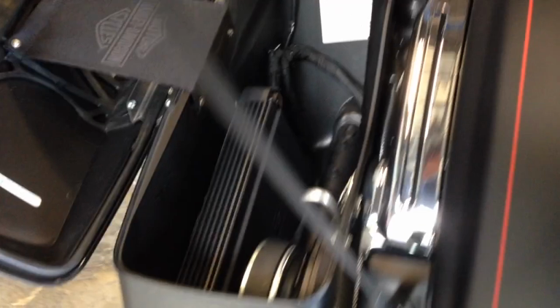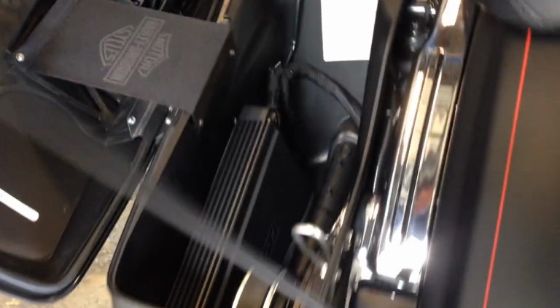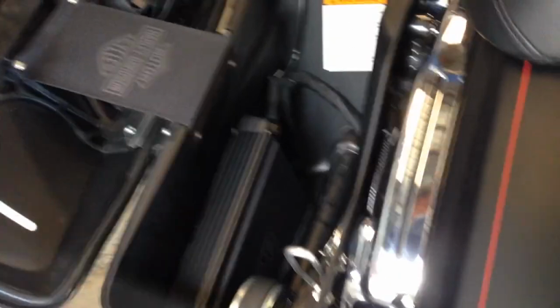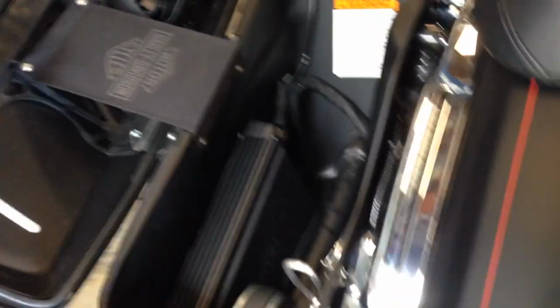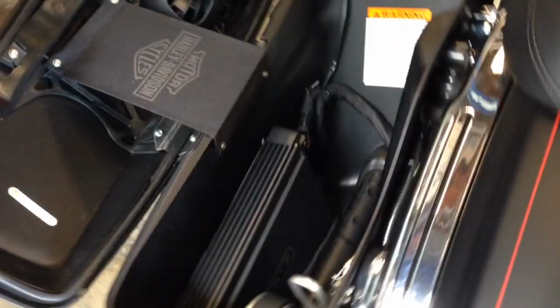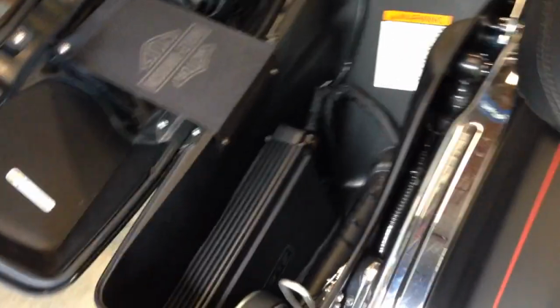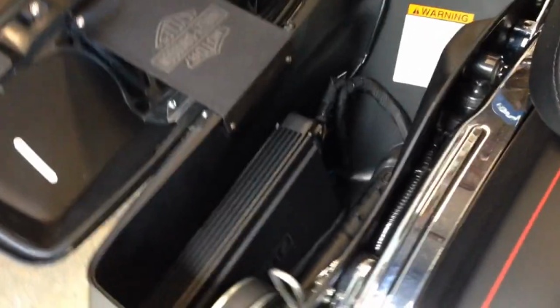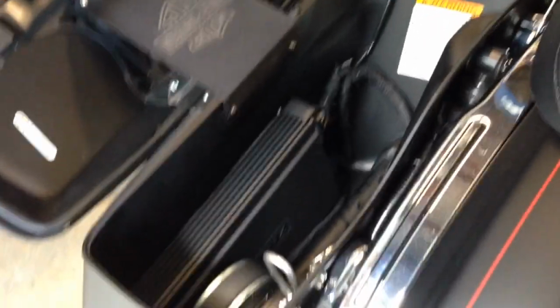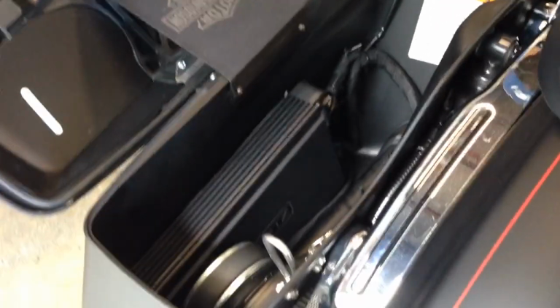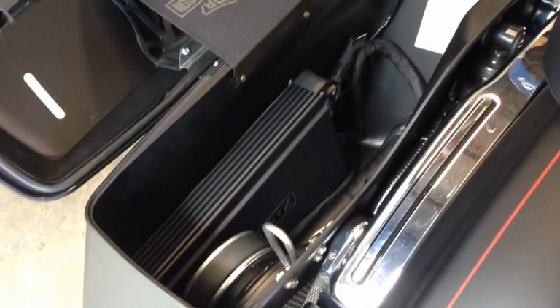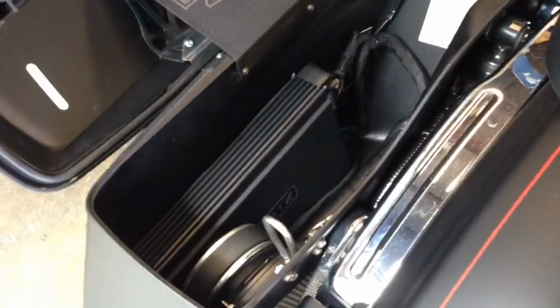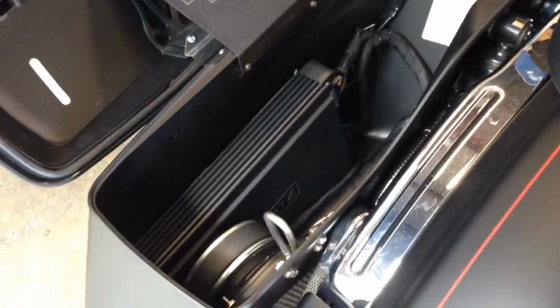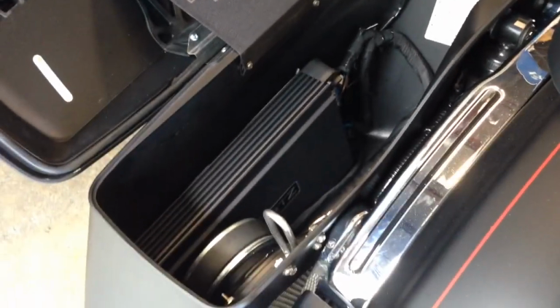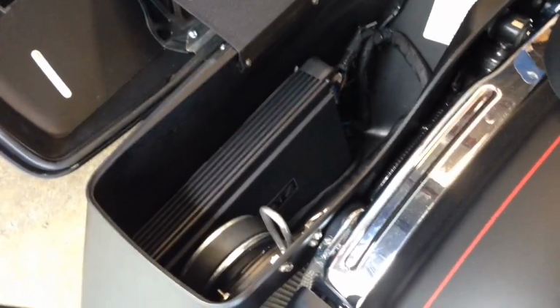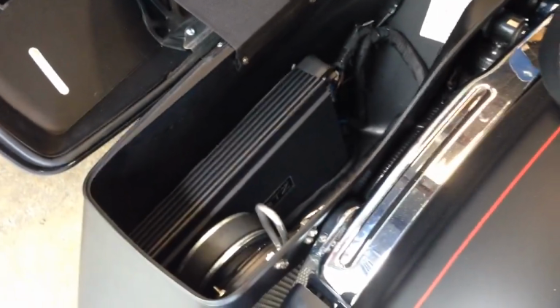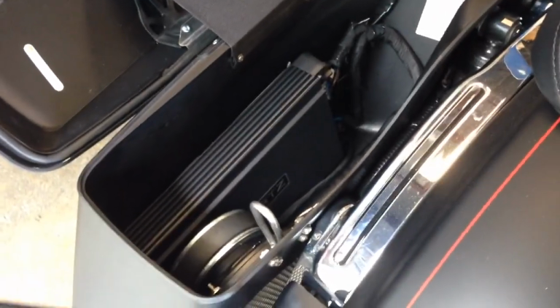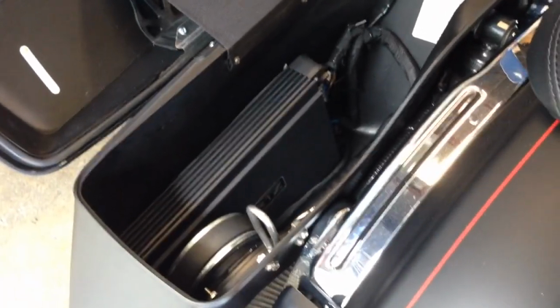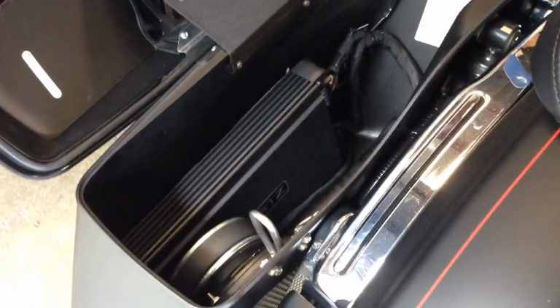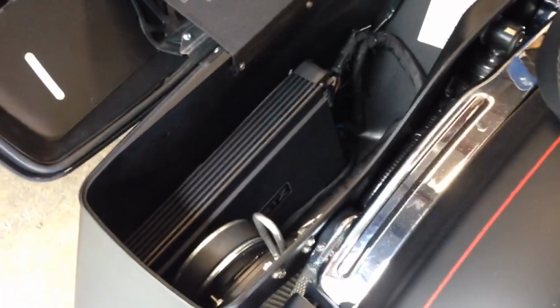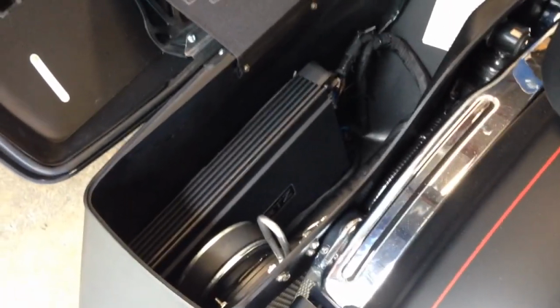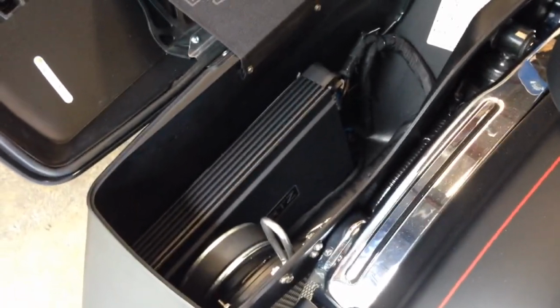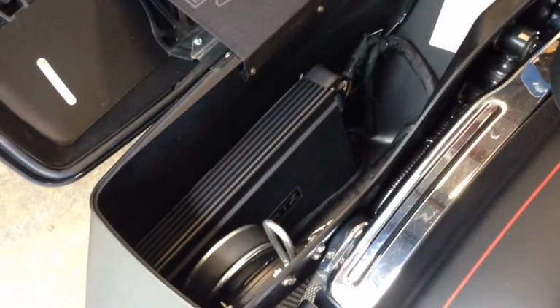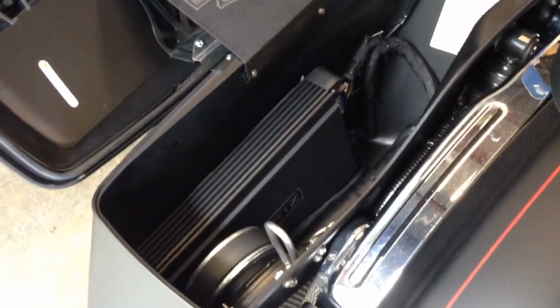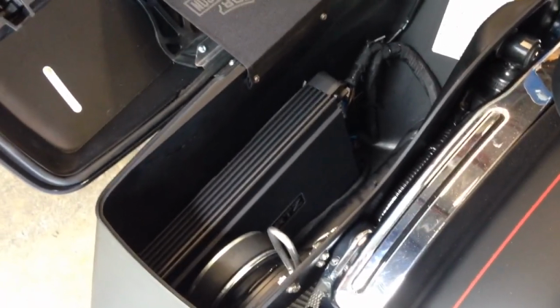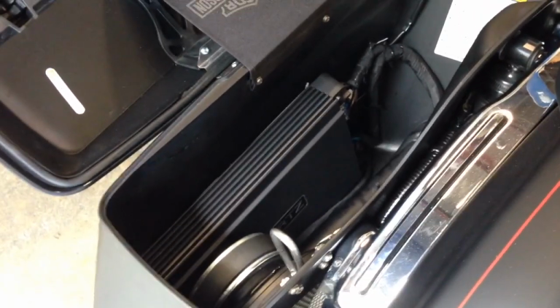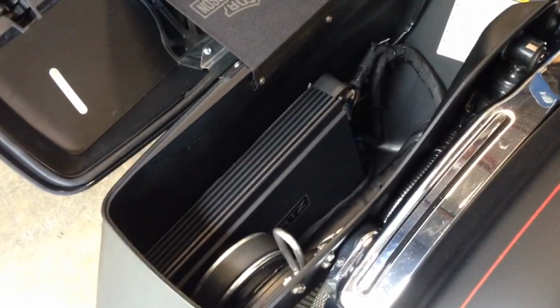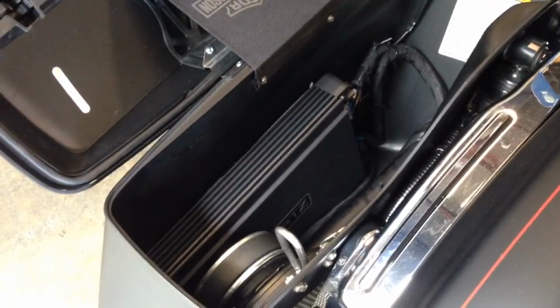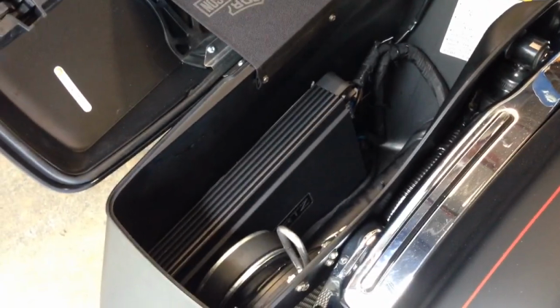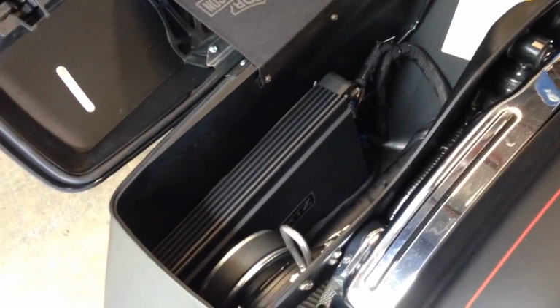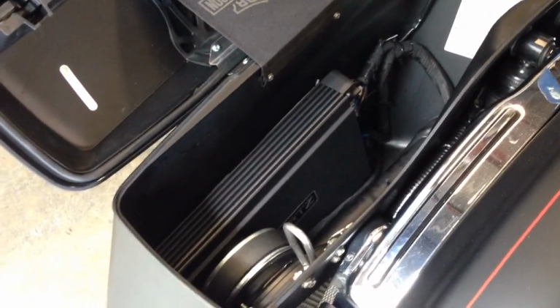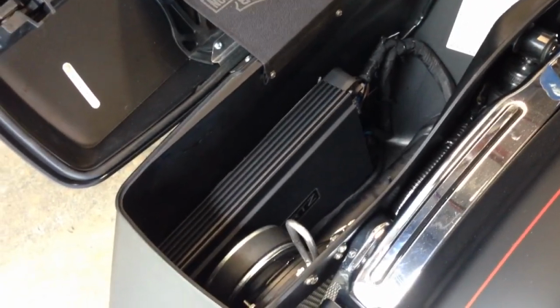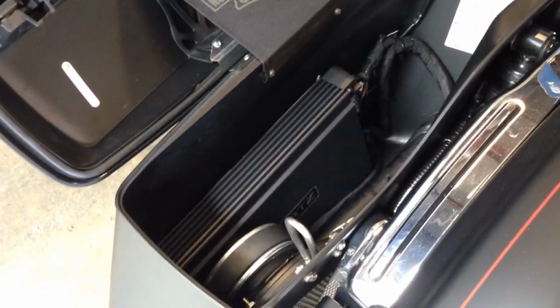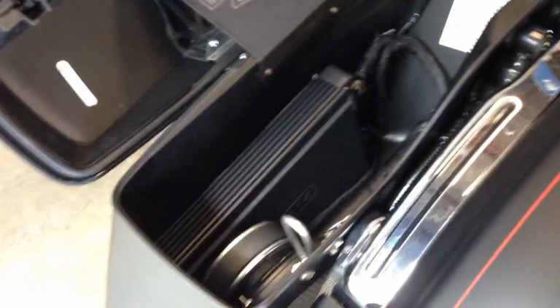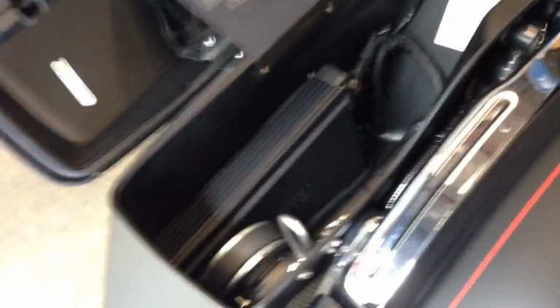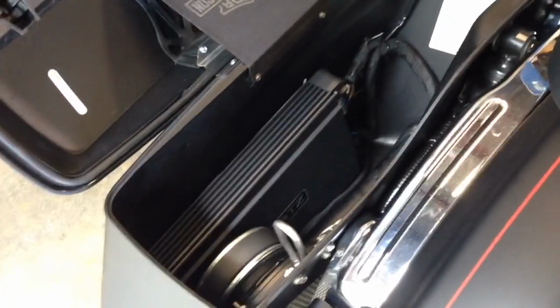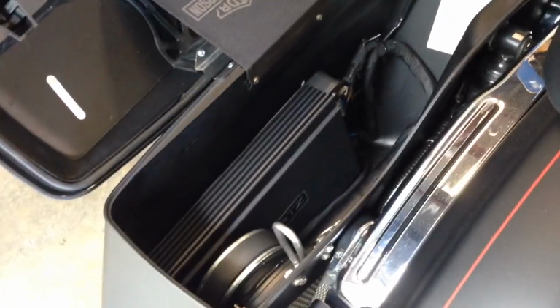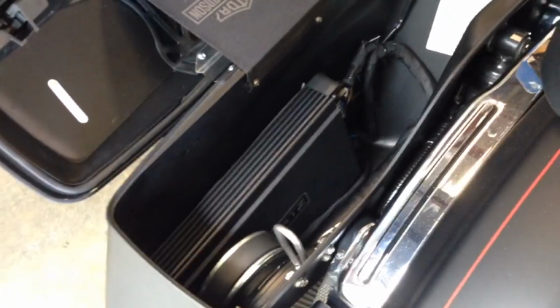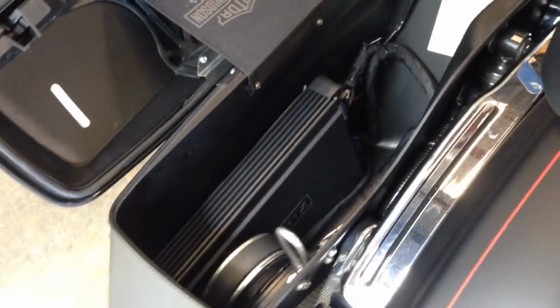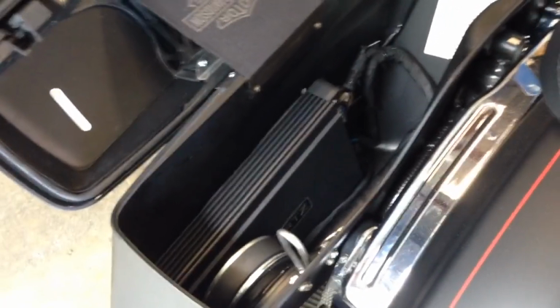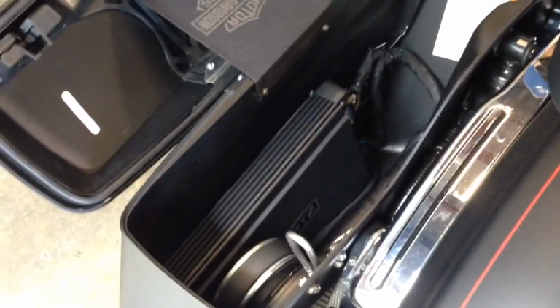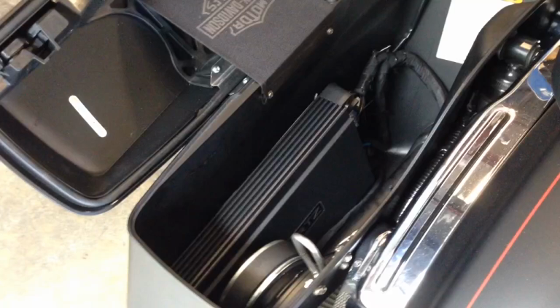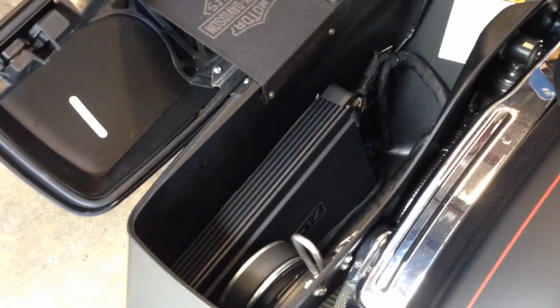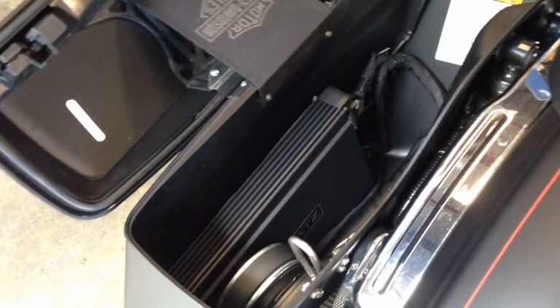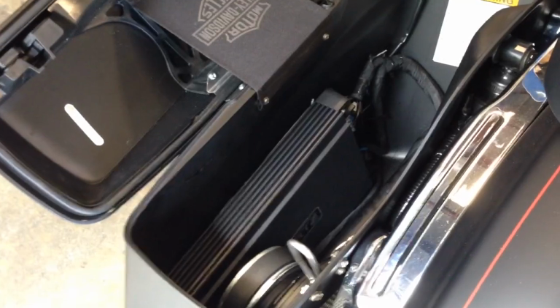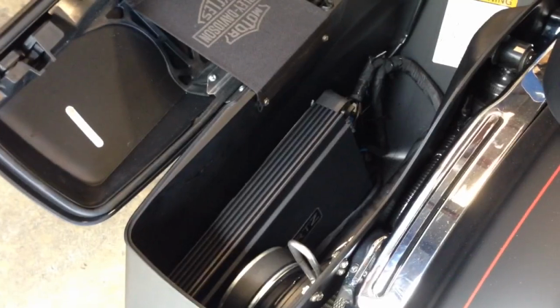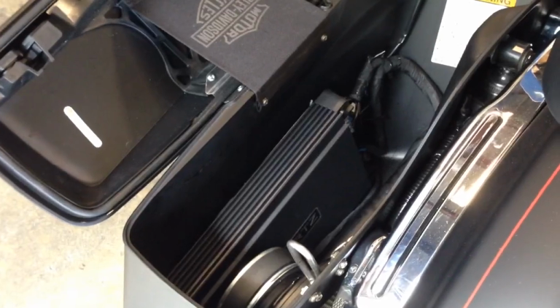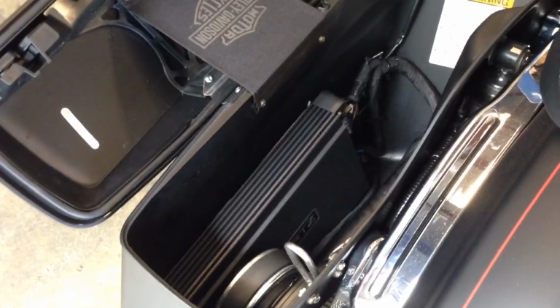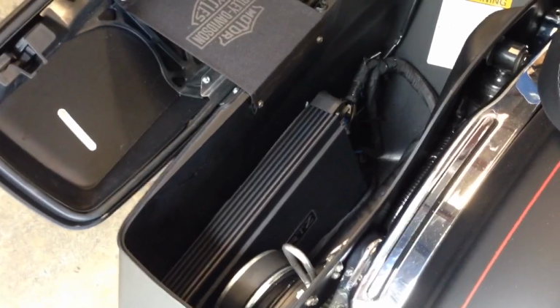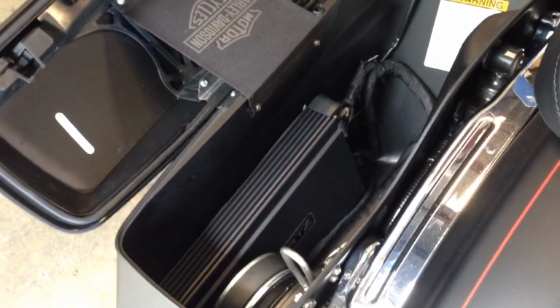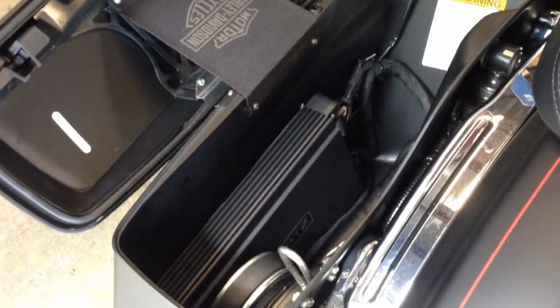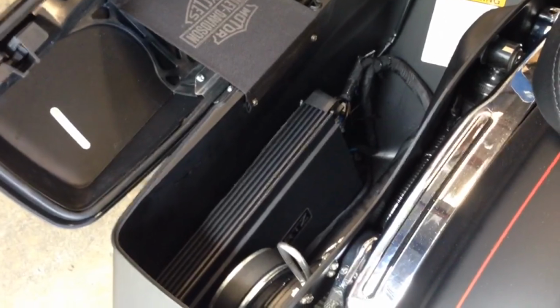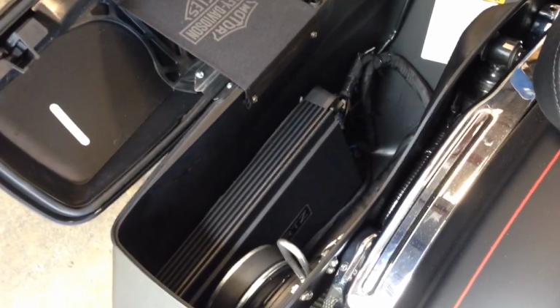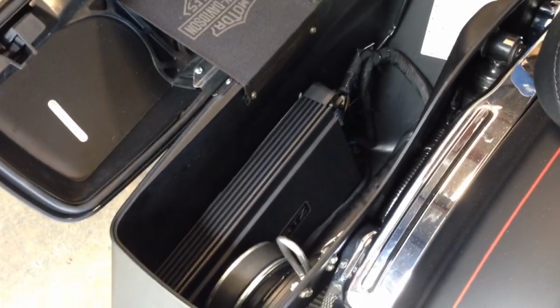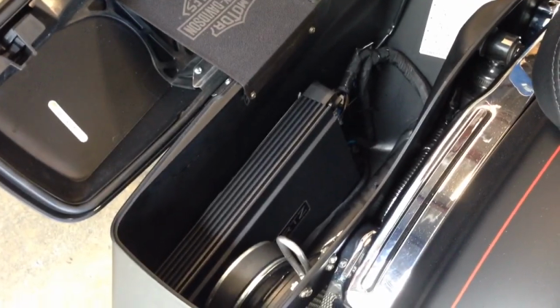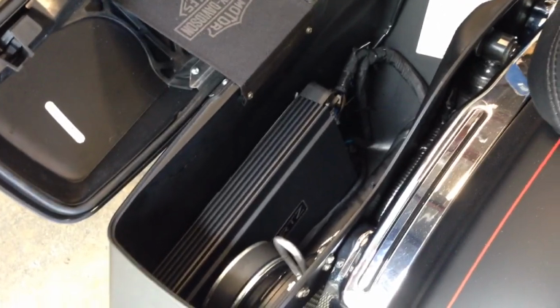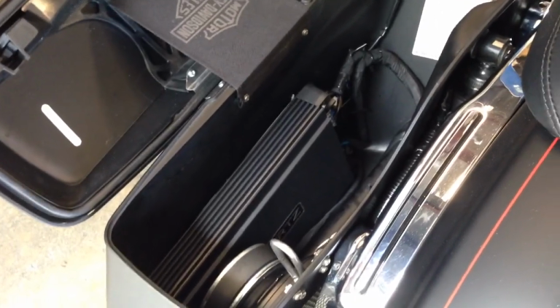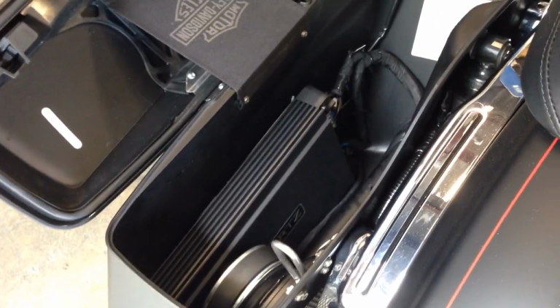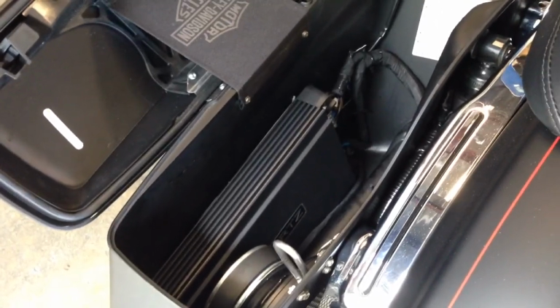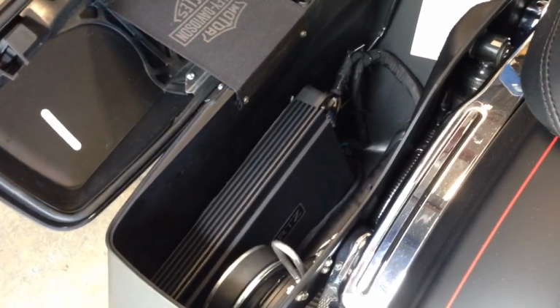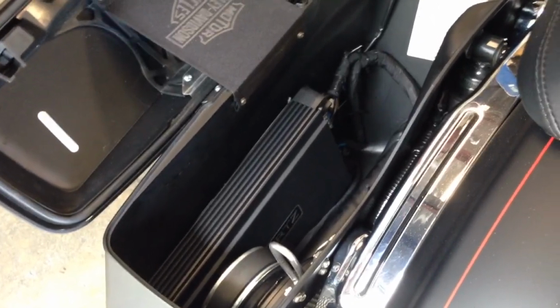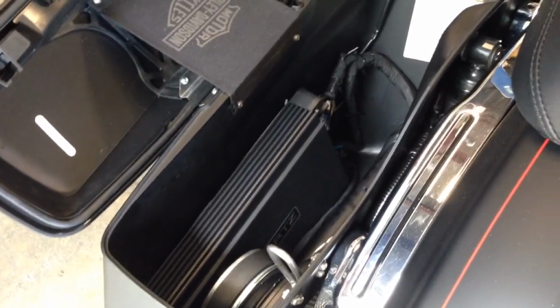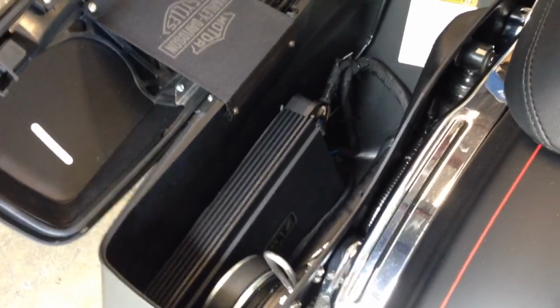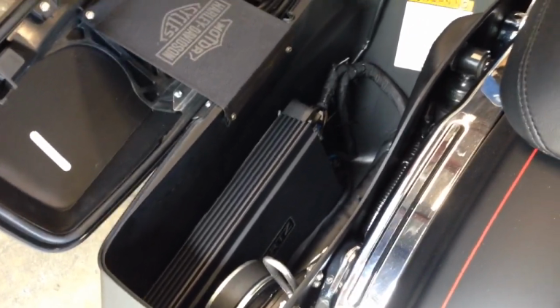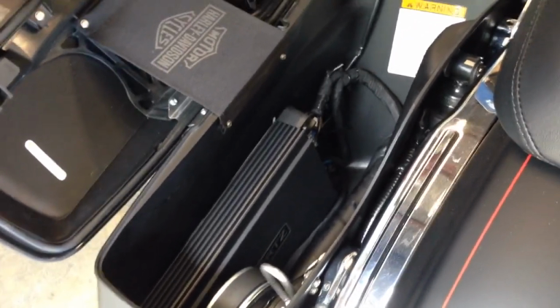And then we did a Hertz HCP5D, the 5-channel amp. So we have the 4 channels running all the speakers and then the 5th channel running the sub.